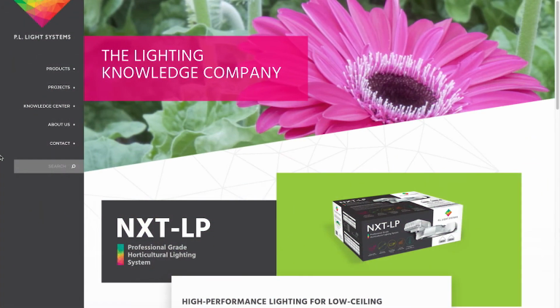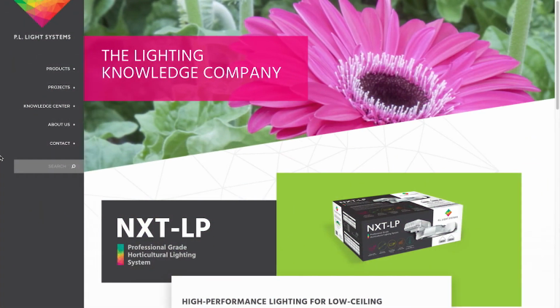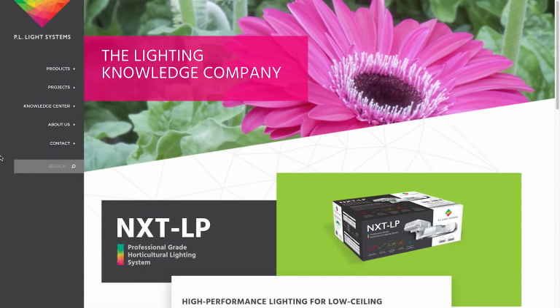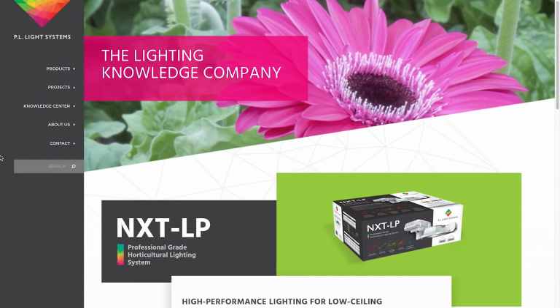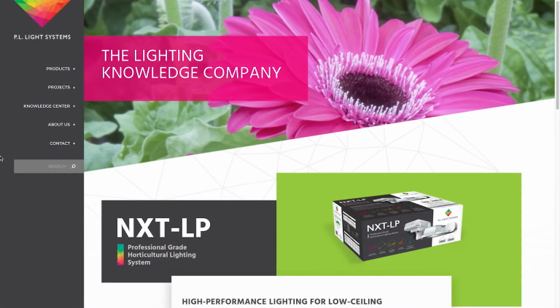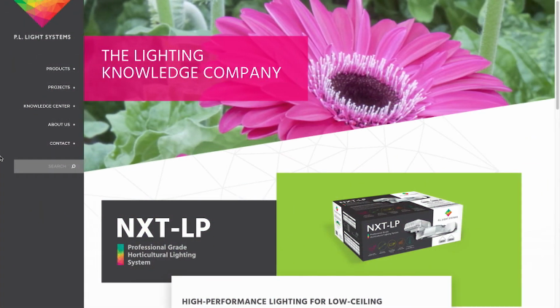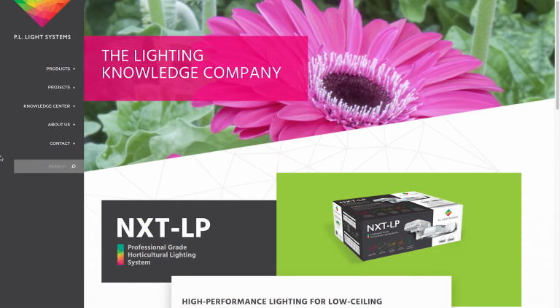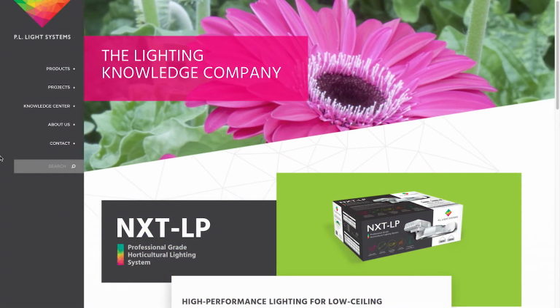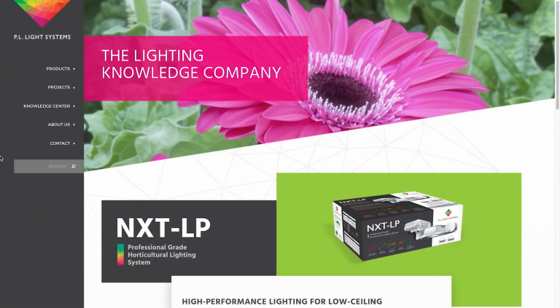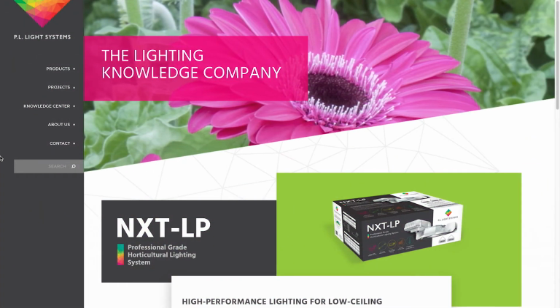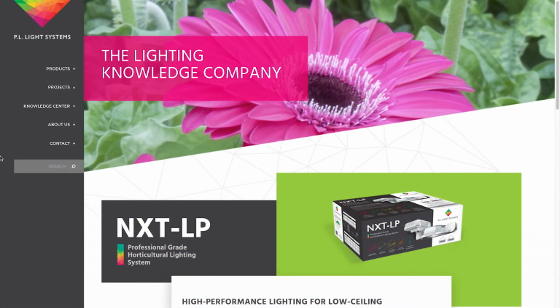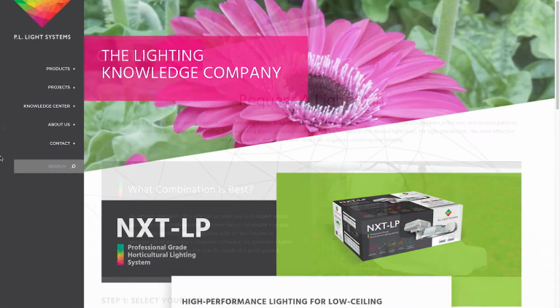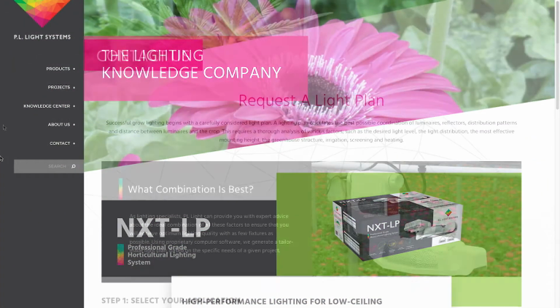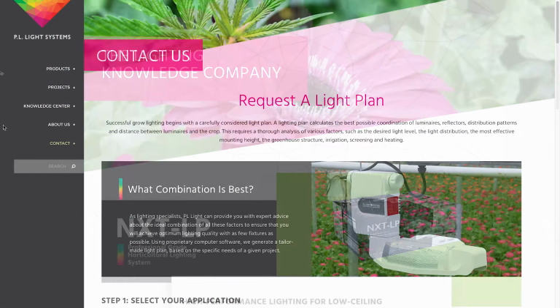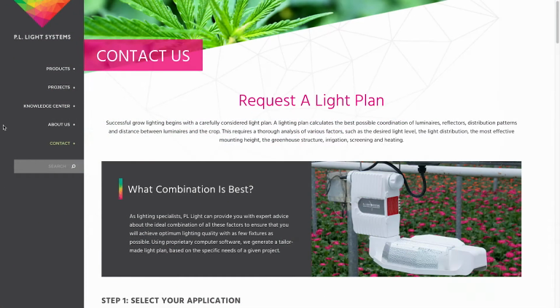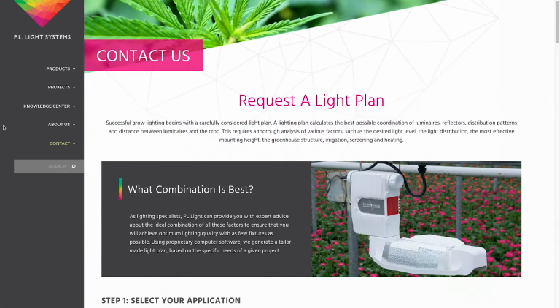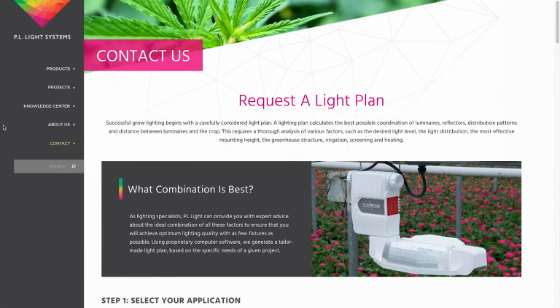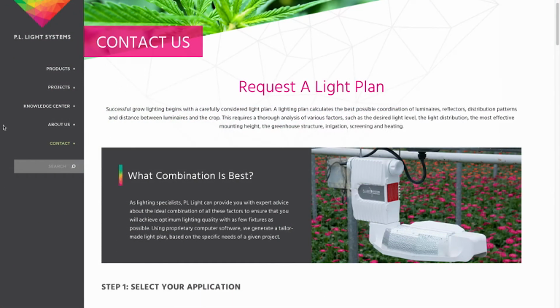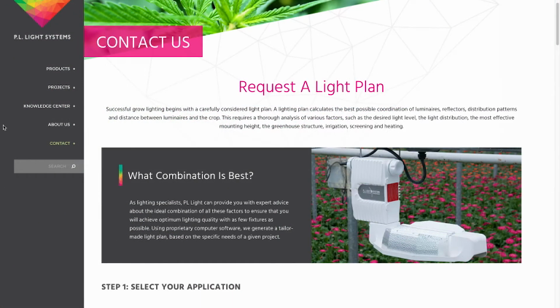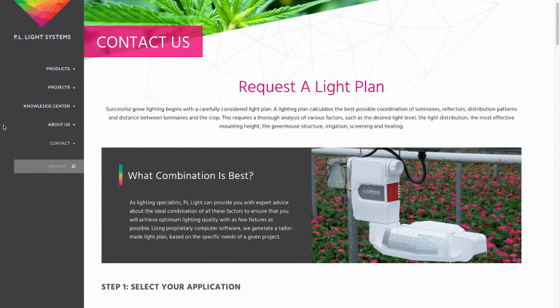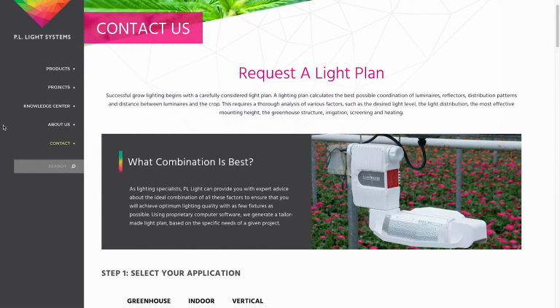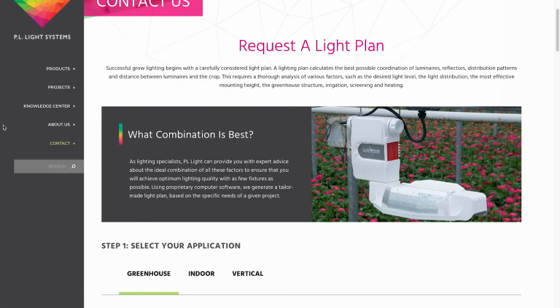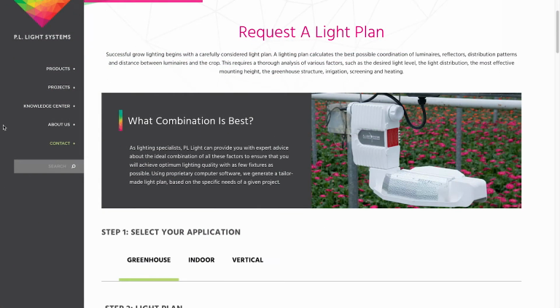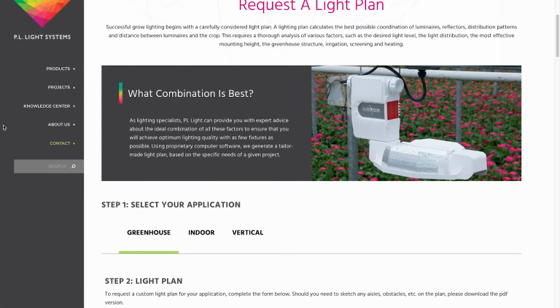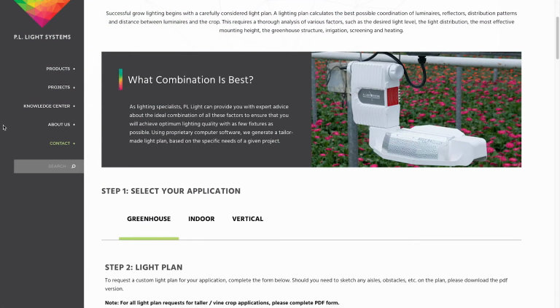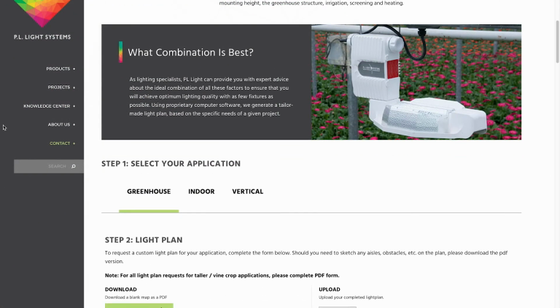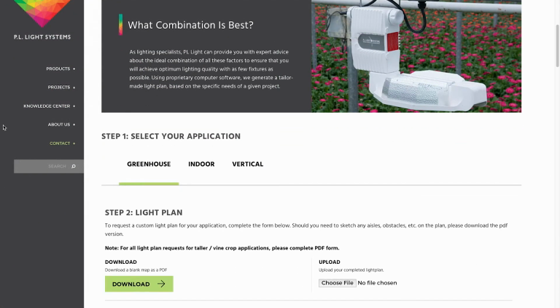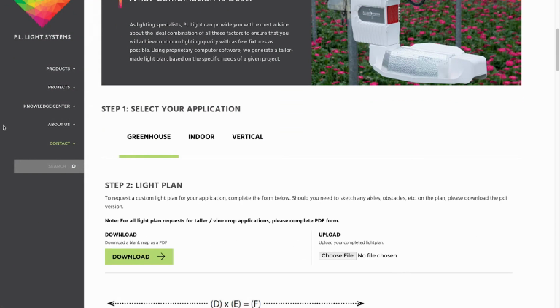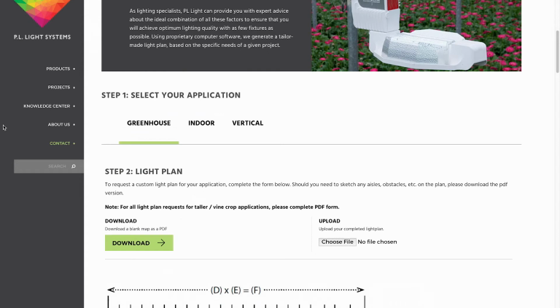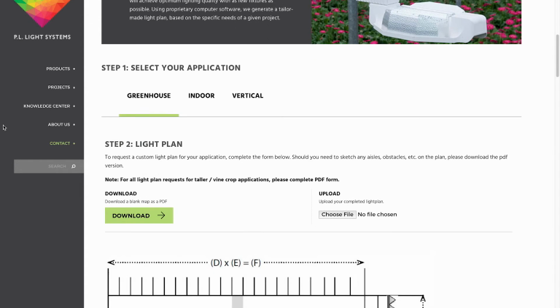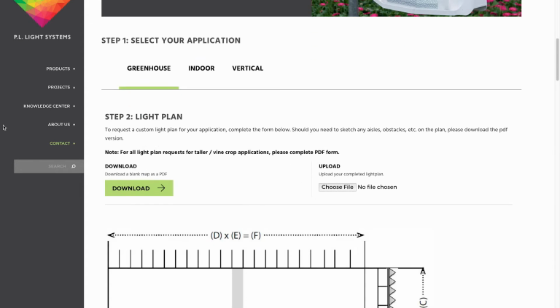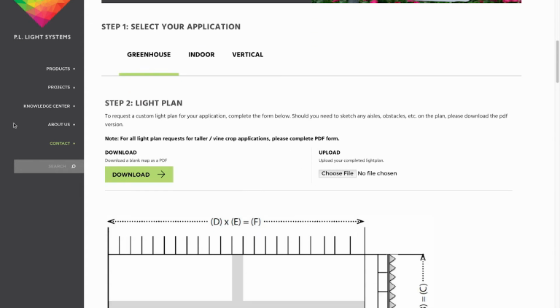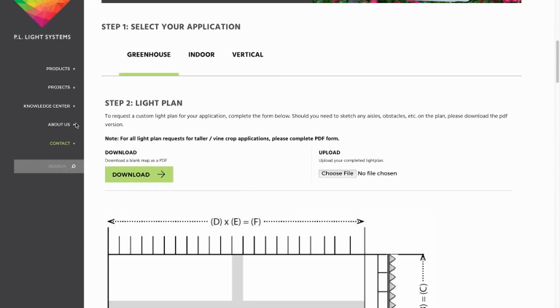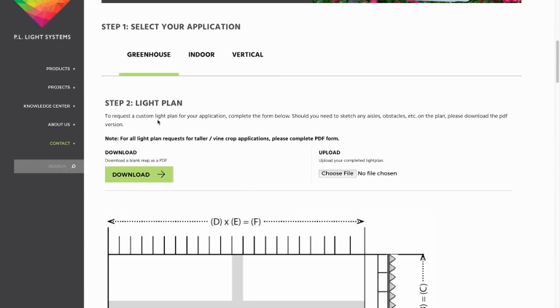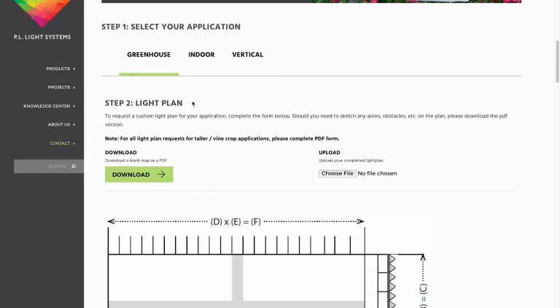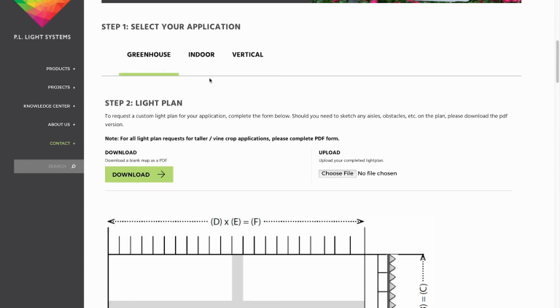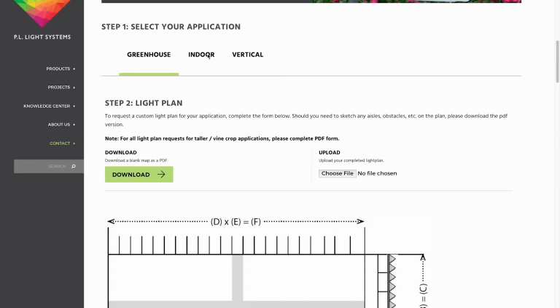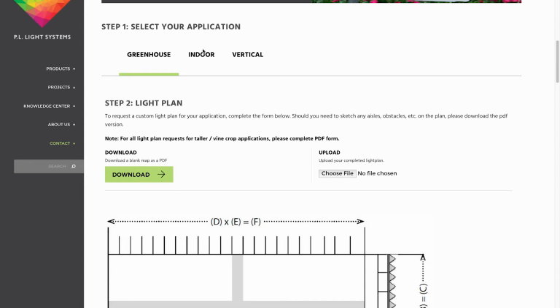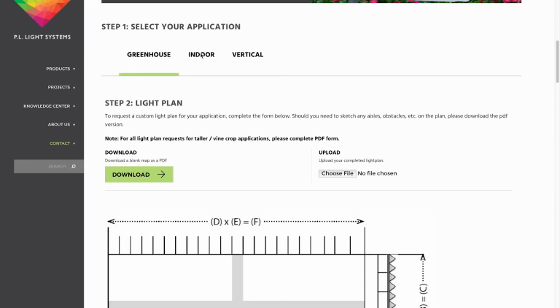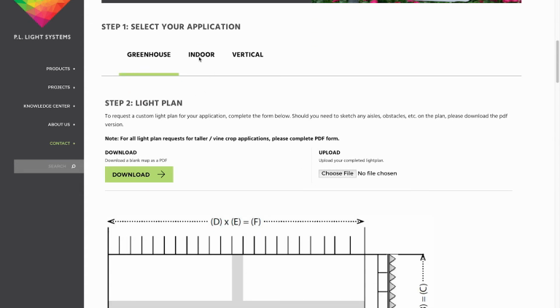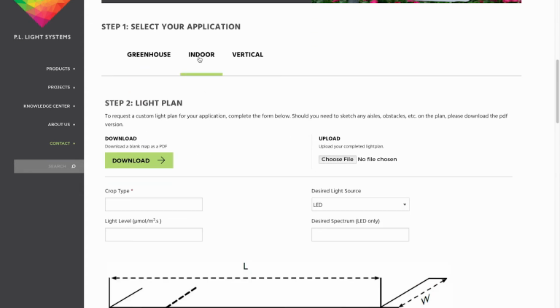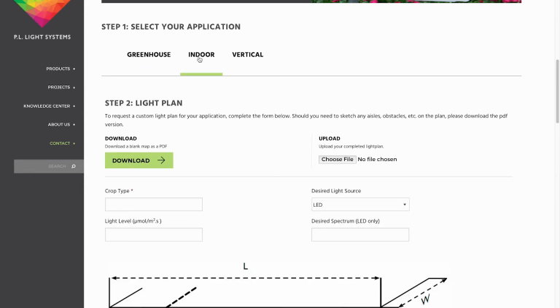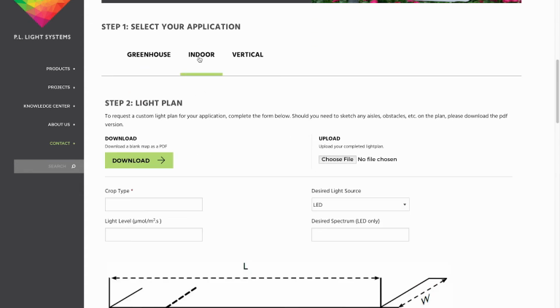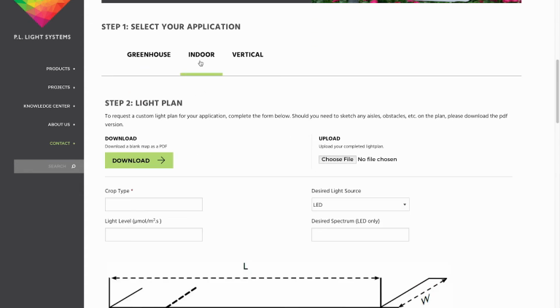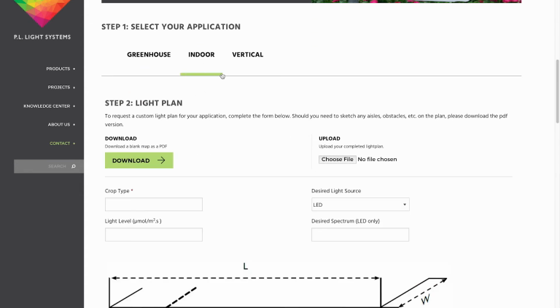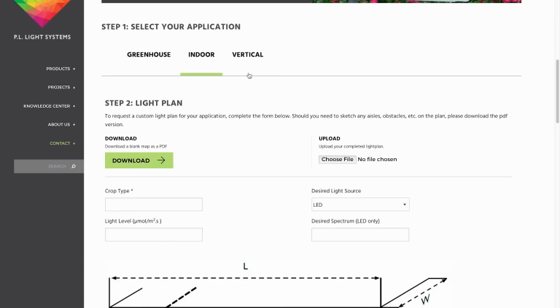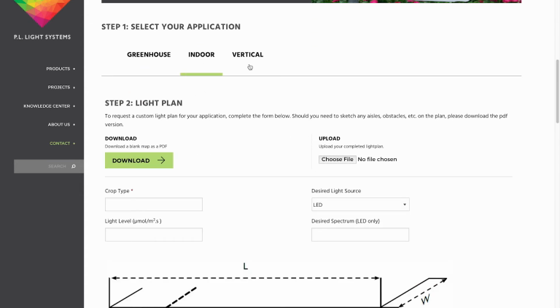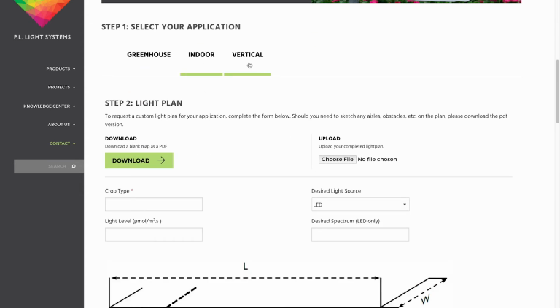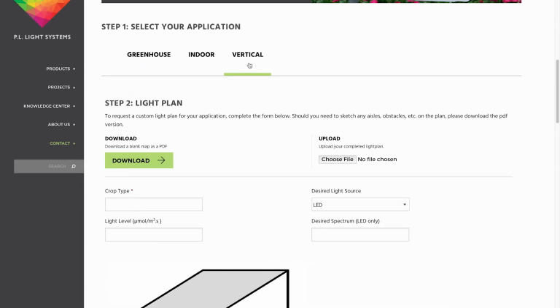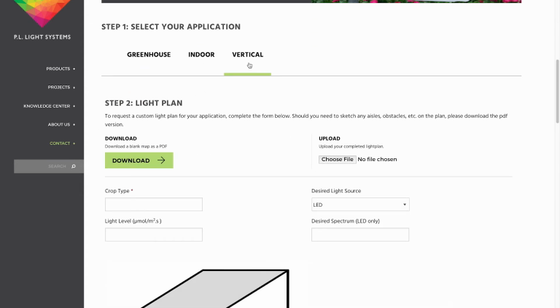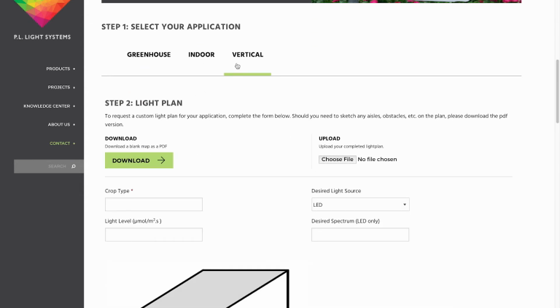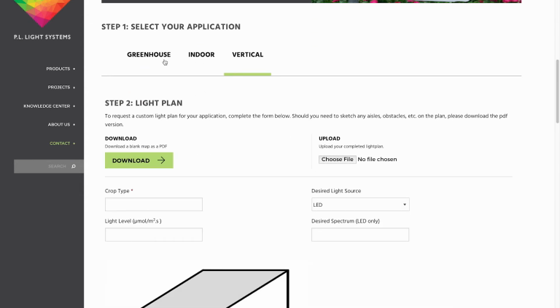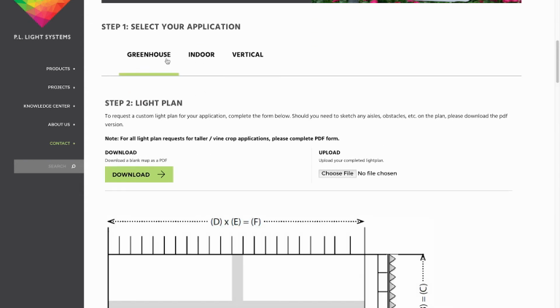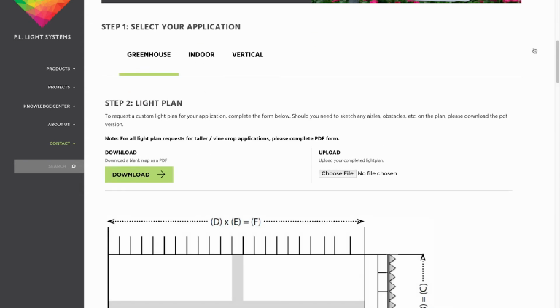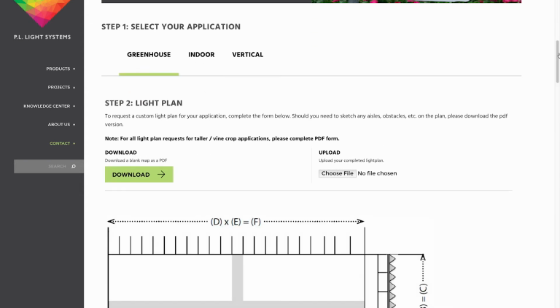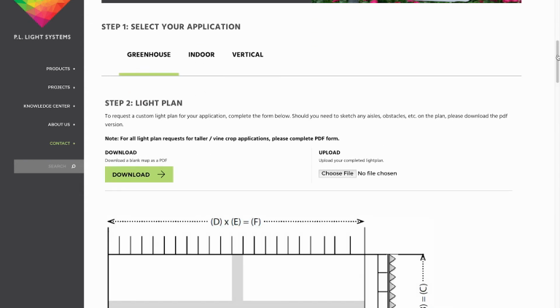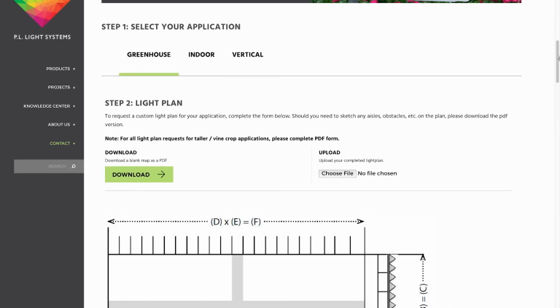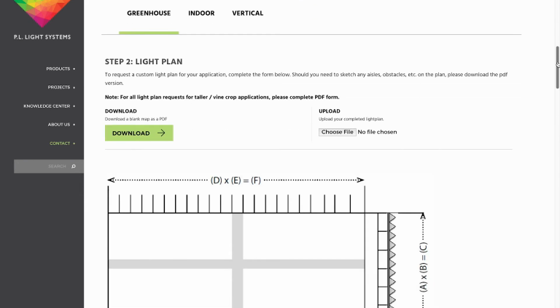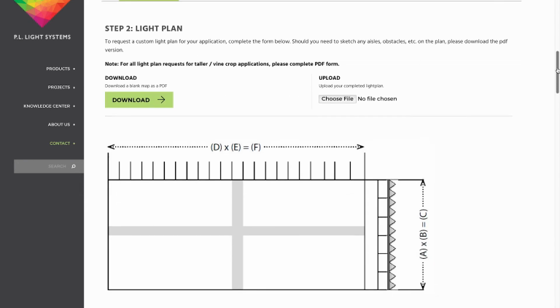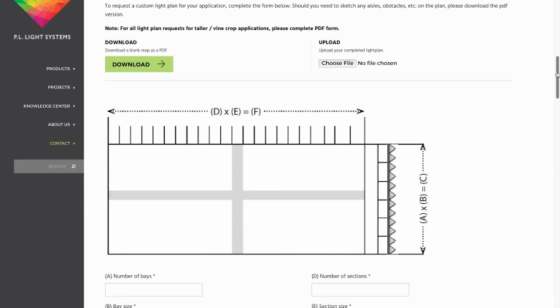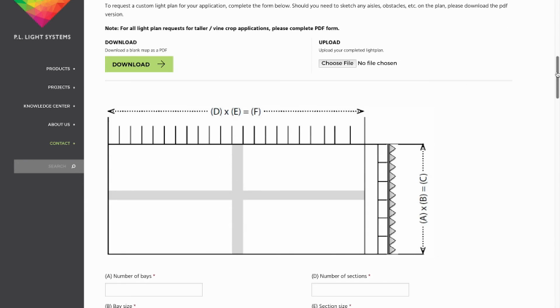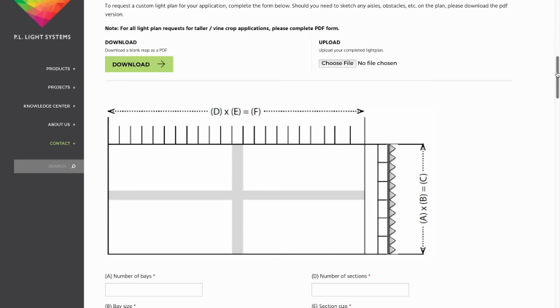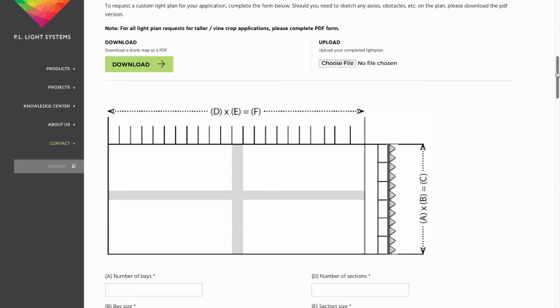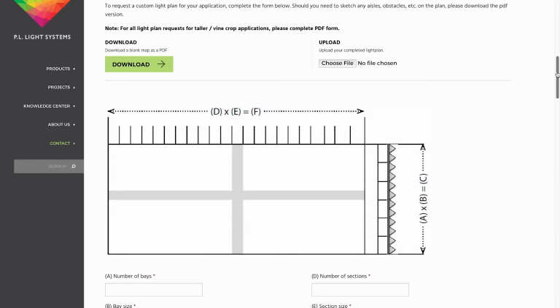Visit PLLight.com and submit a light plan request so that one of our light planning experts can guide you on the best reflector for your particular application.